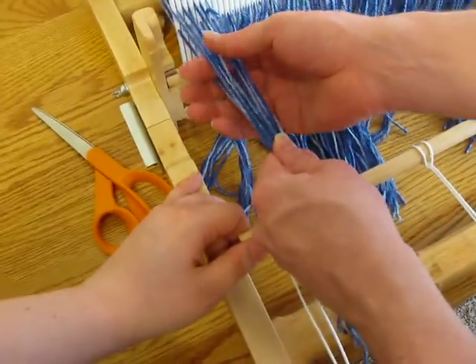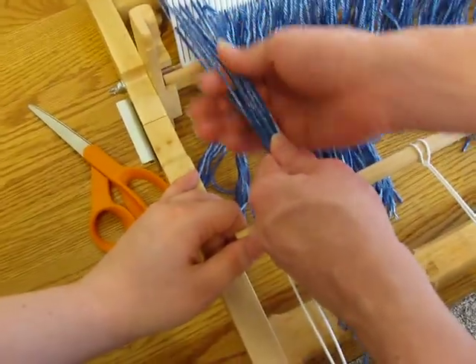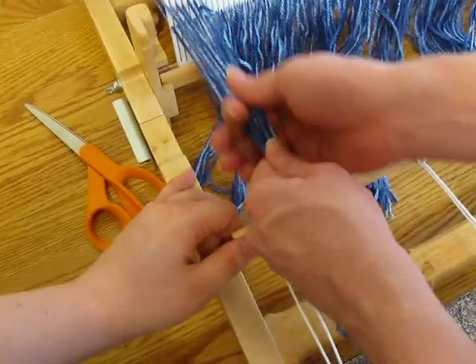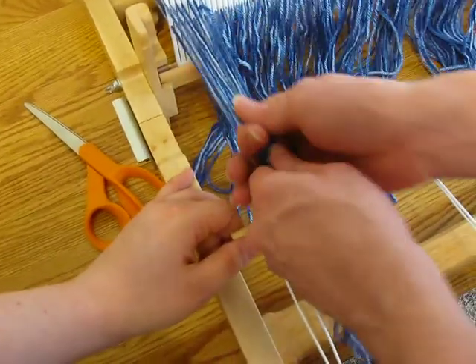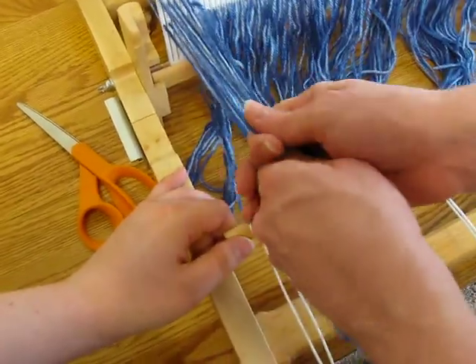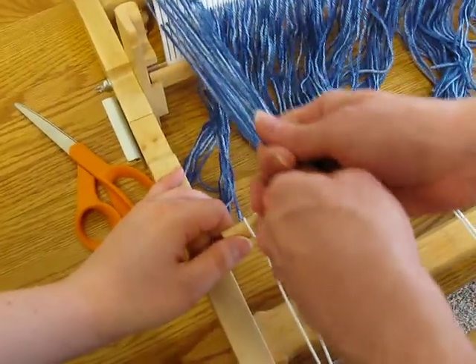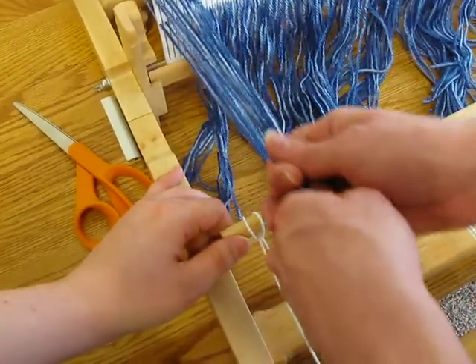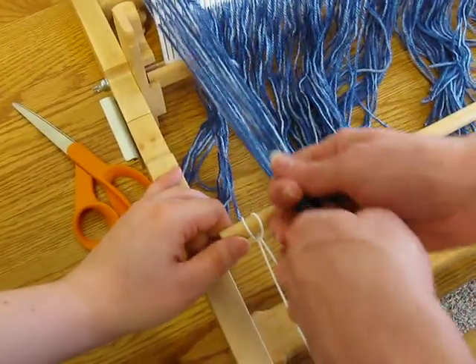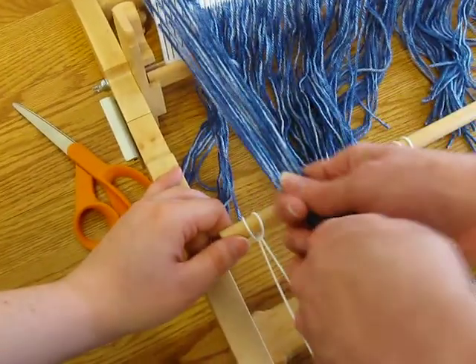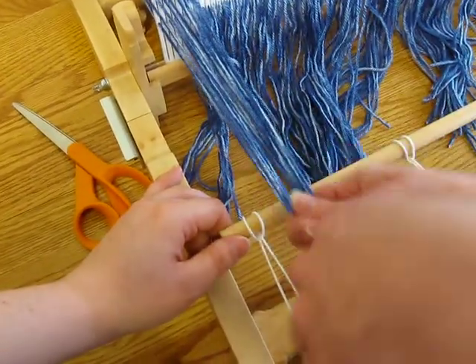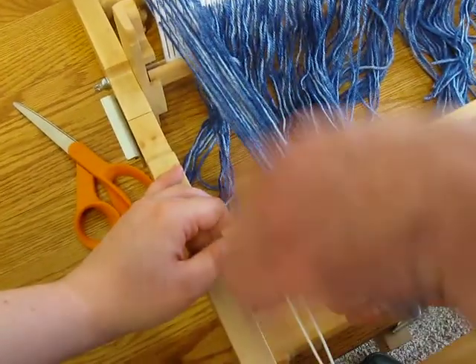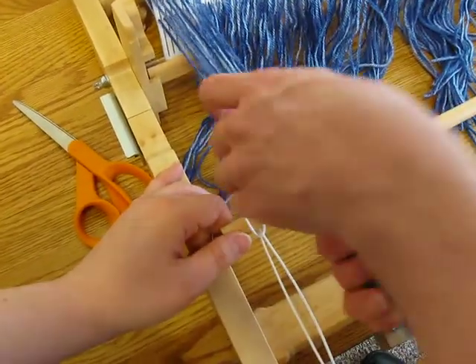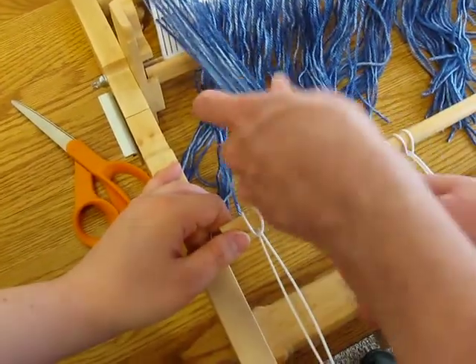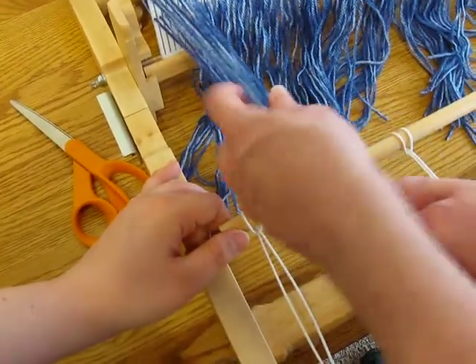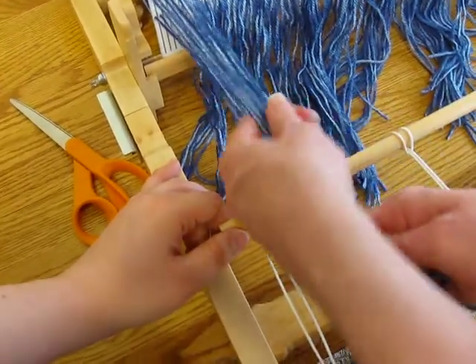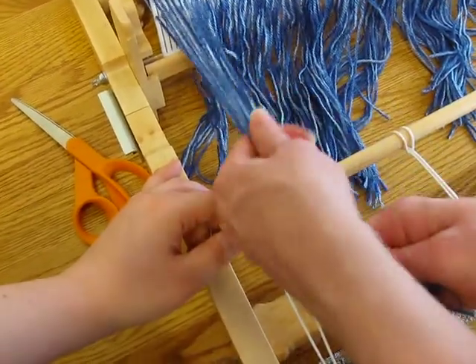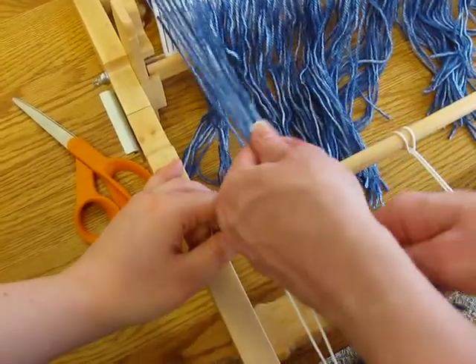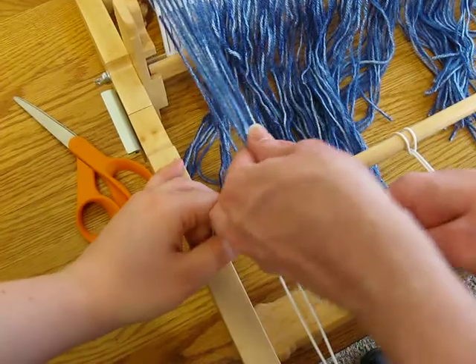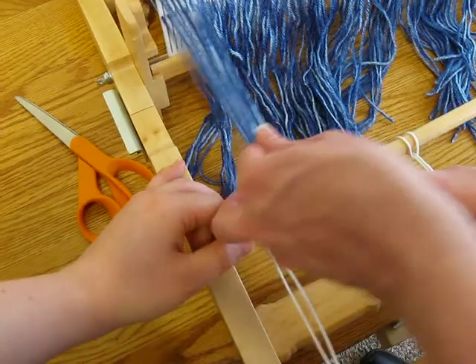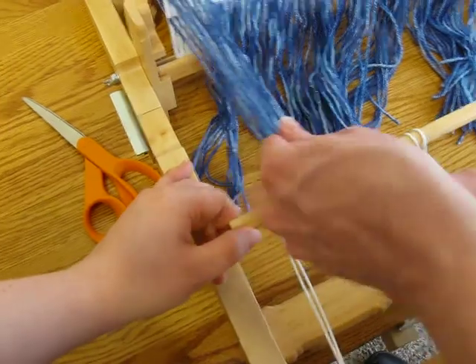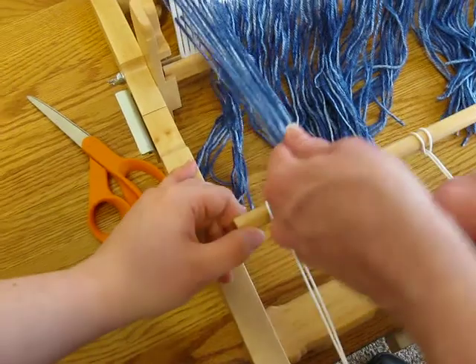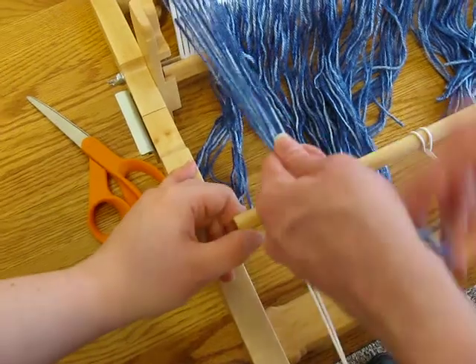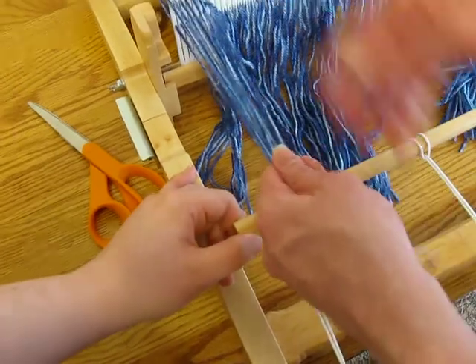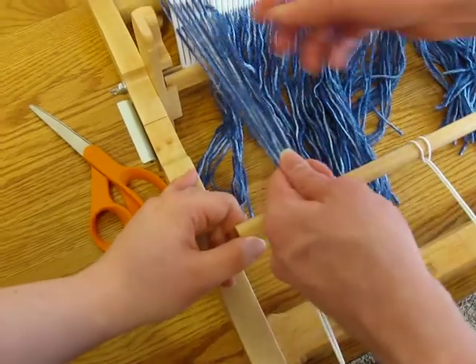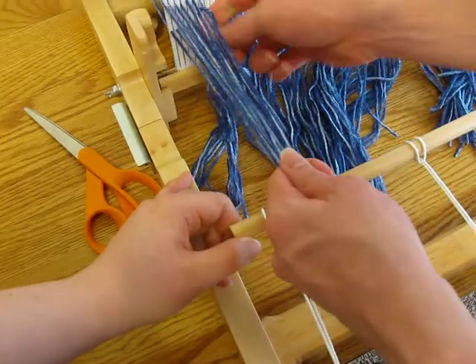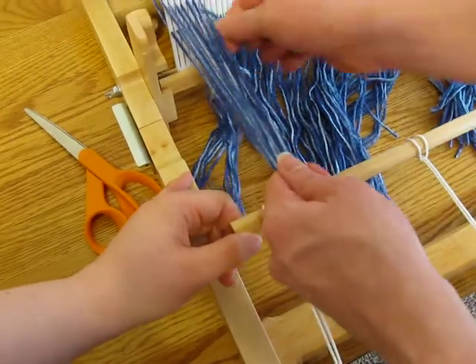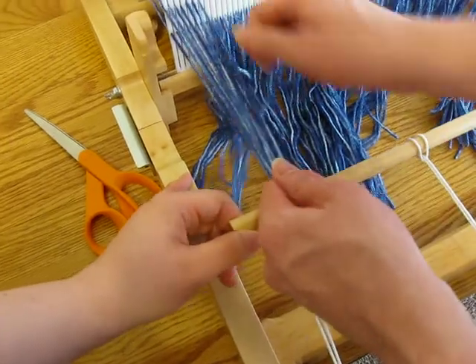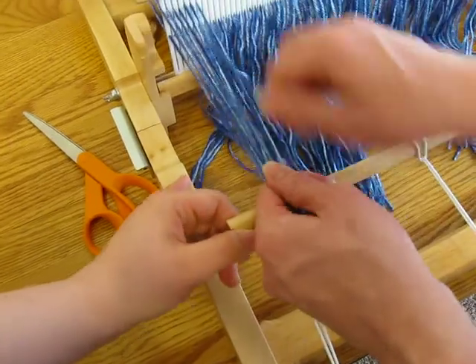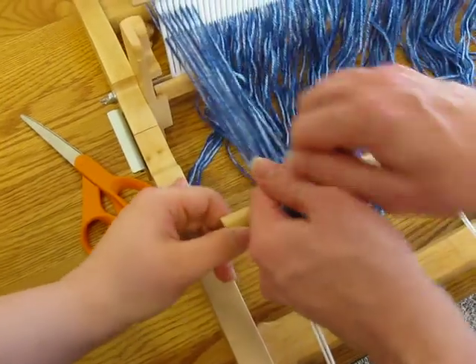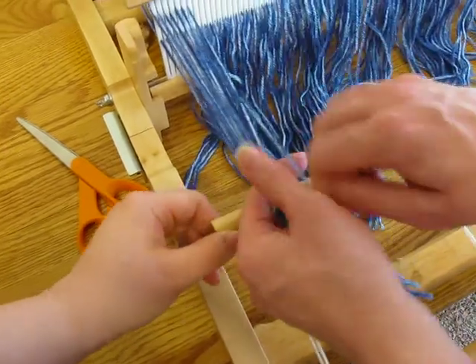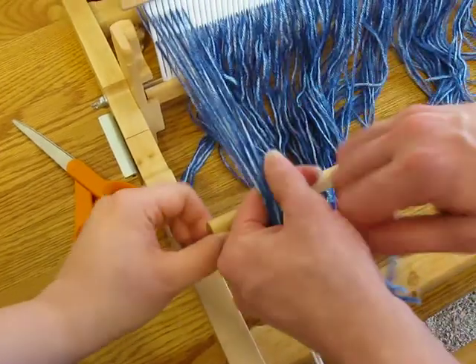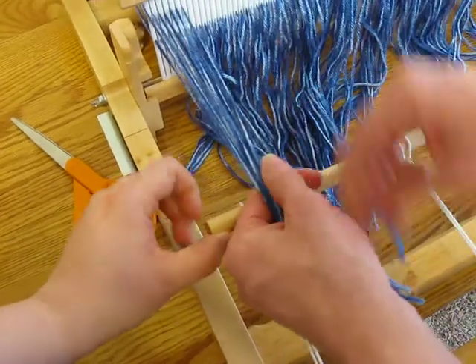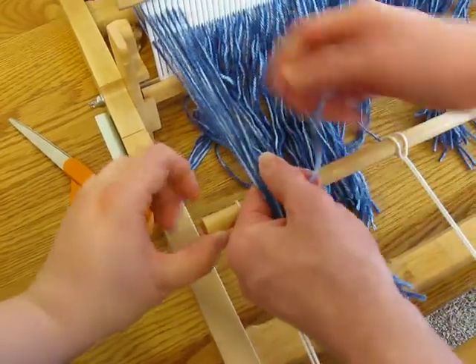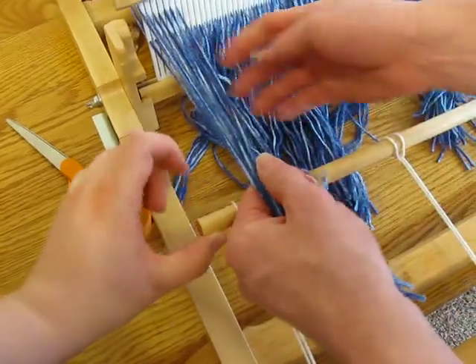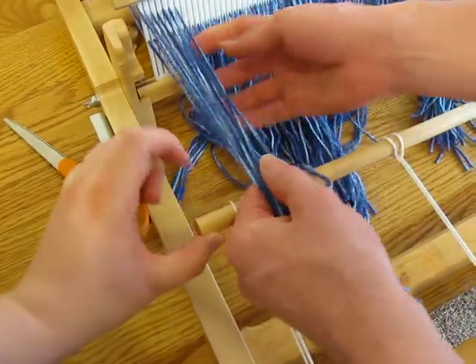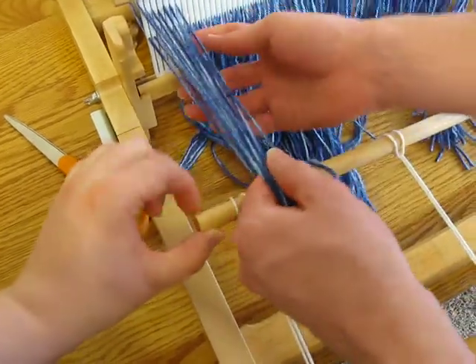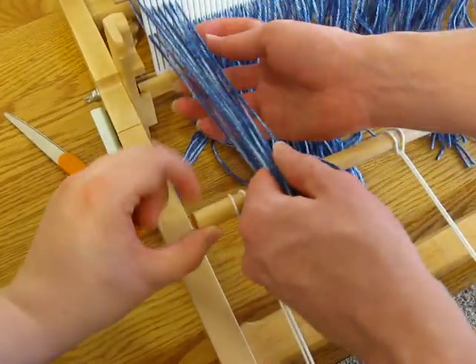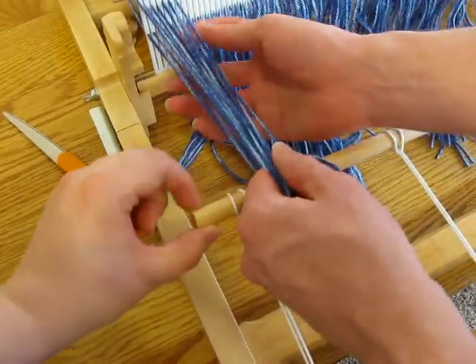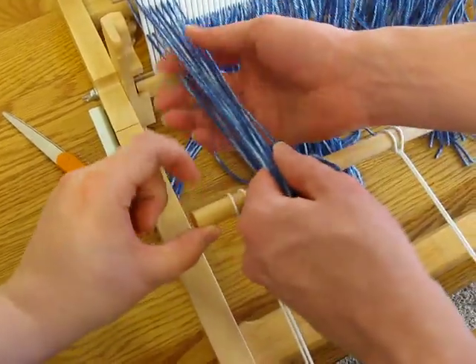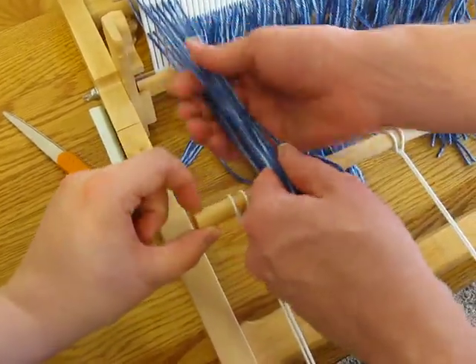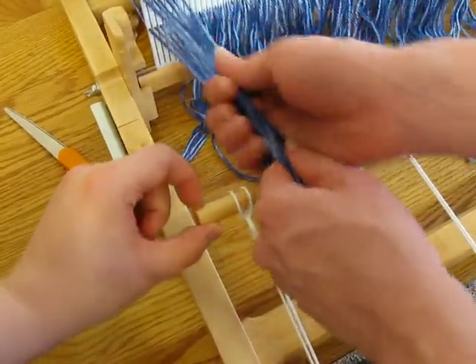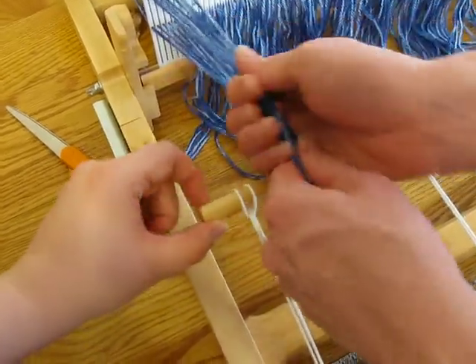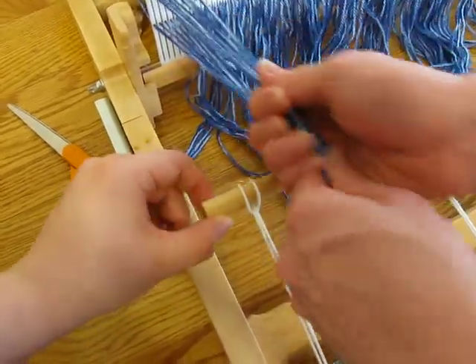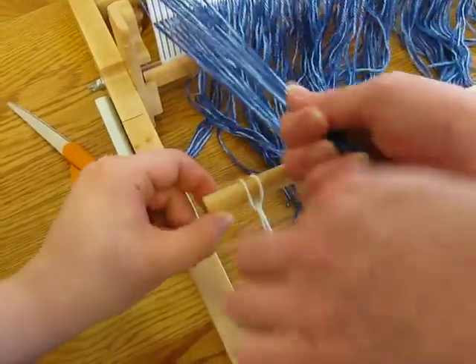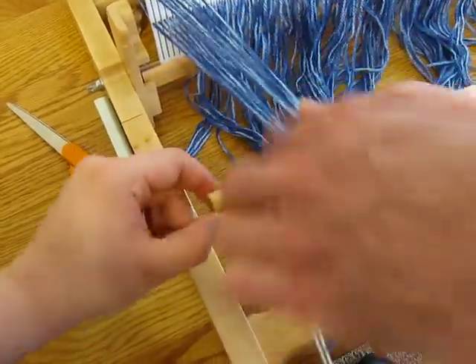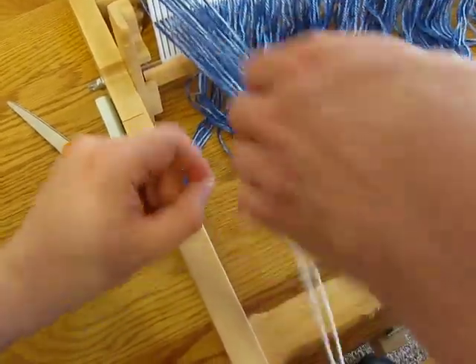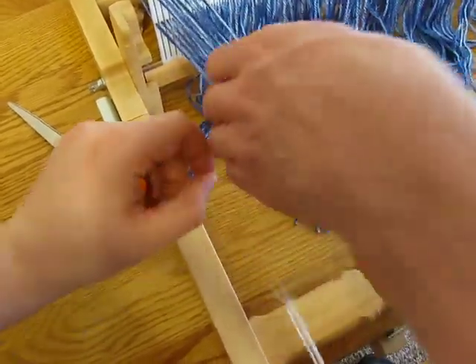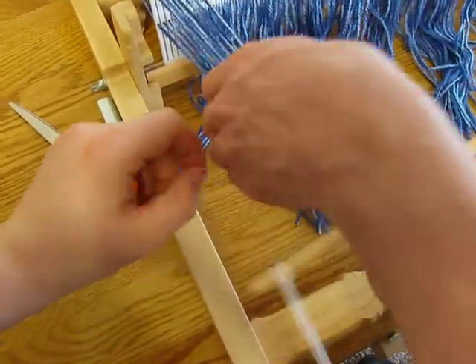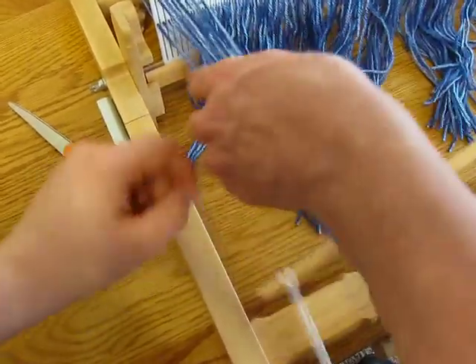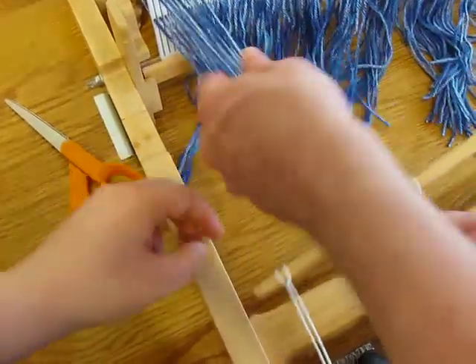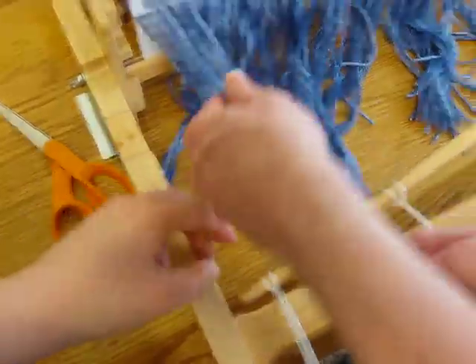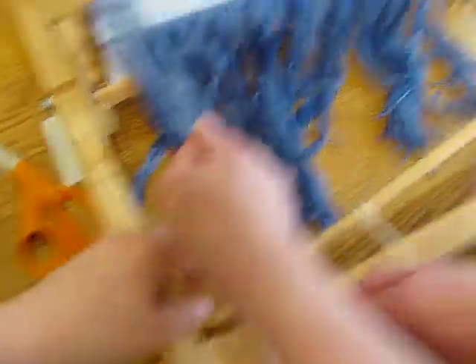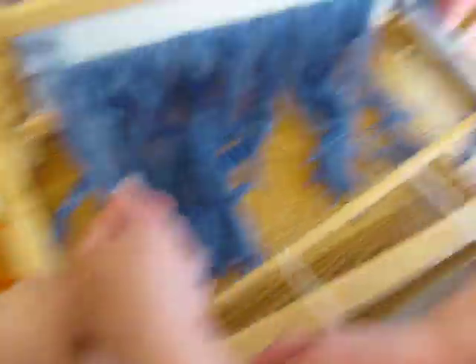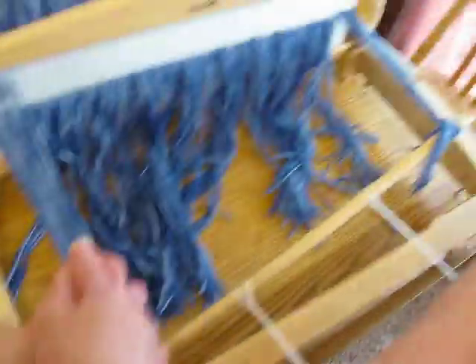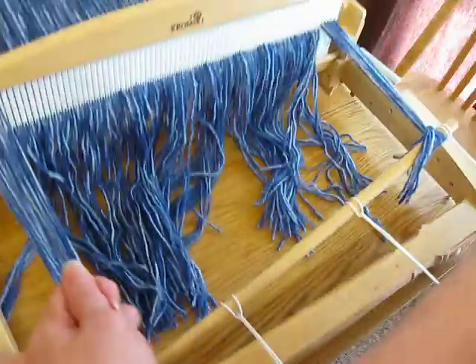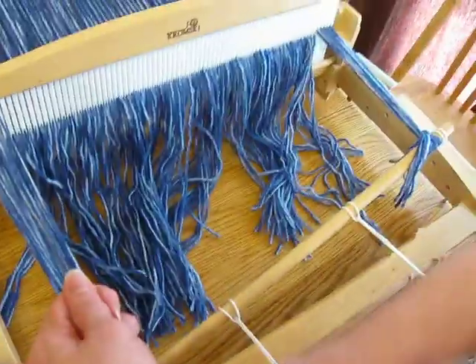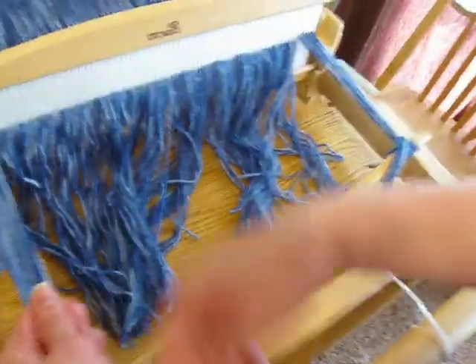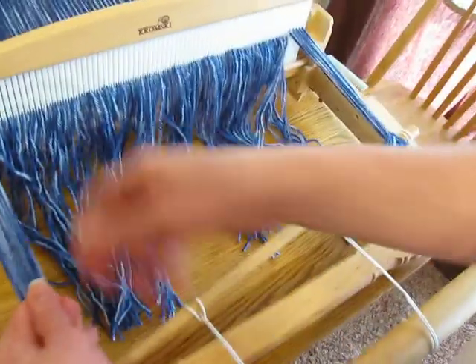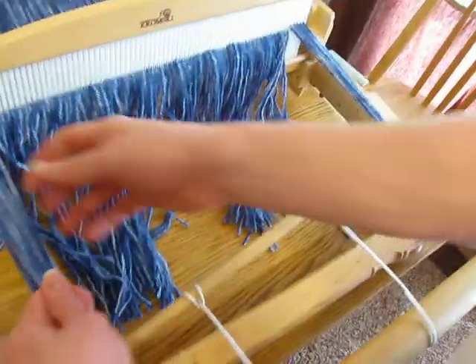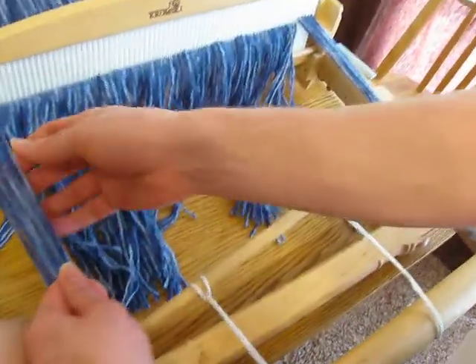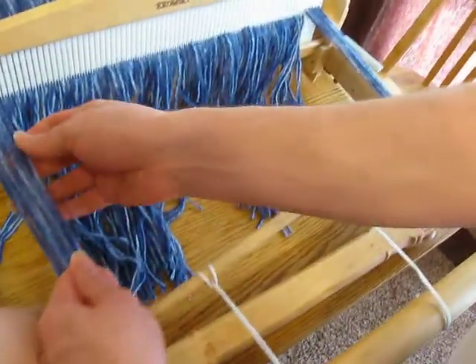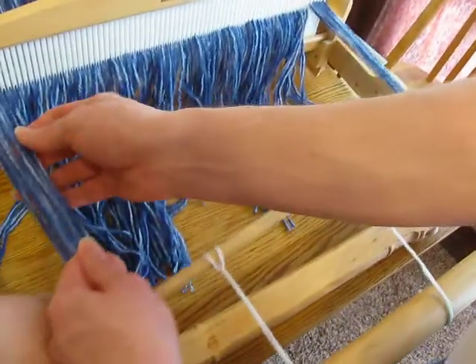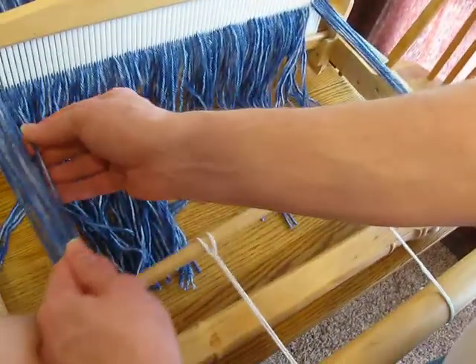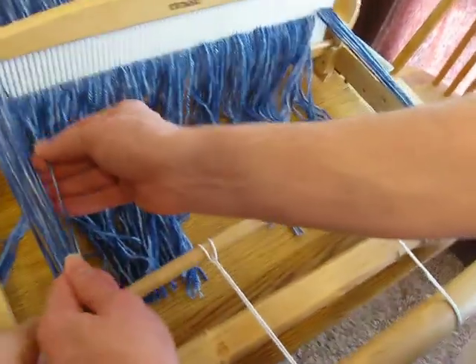Now you're alternating sides so that the dowel doesn't get too wonky.